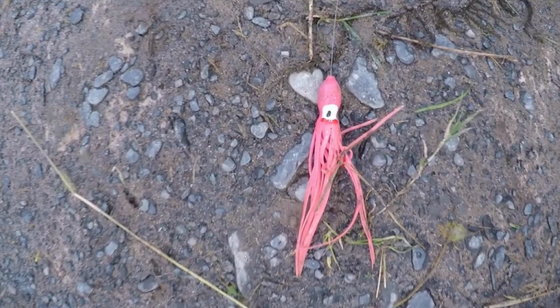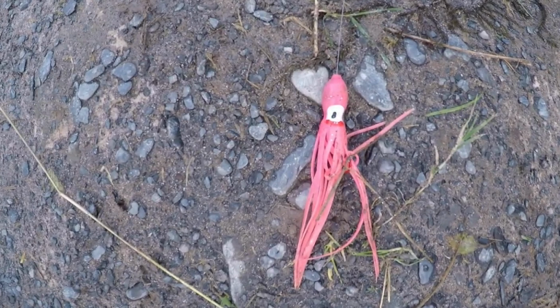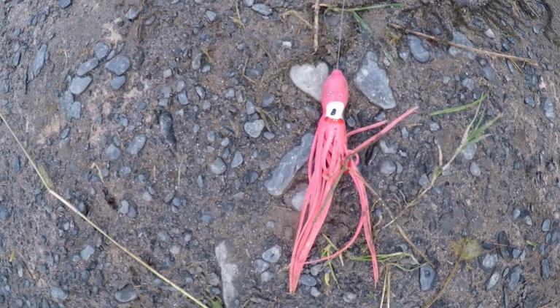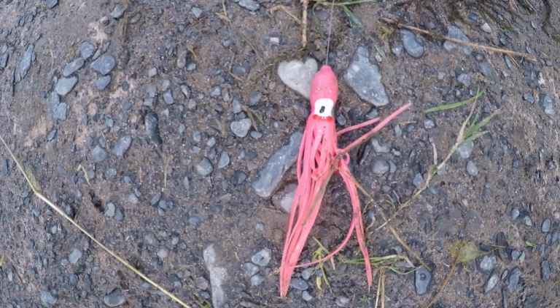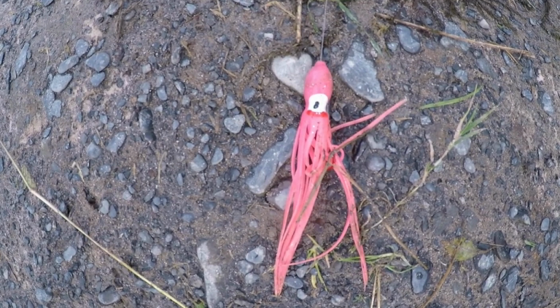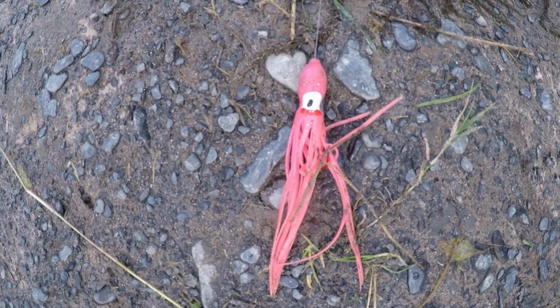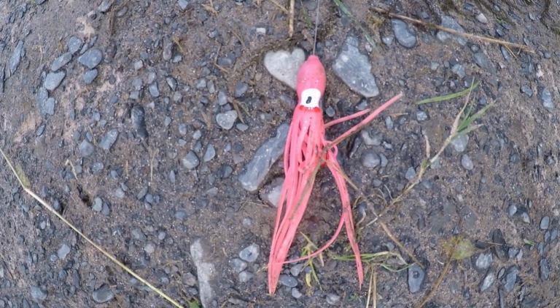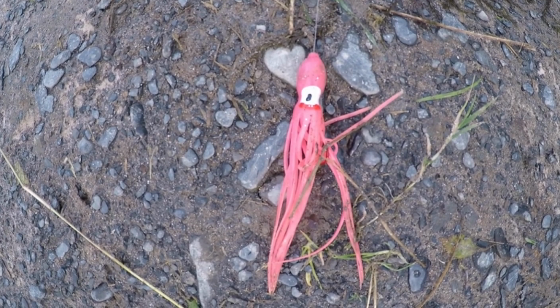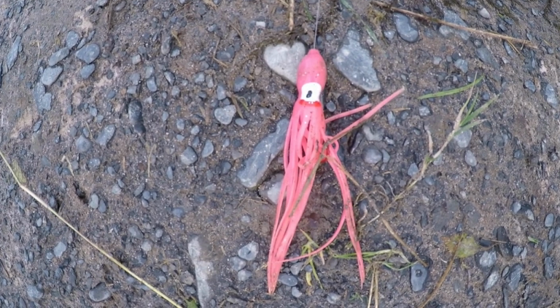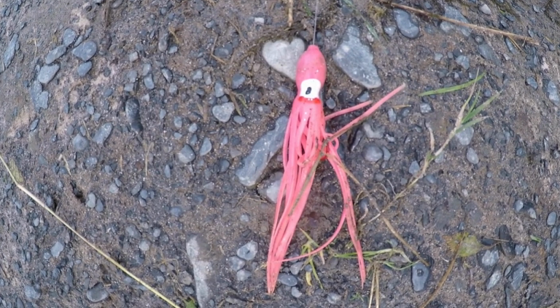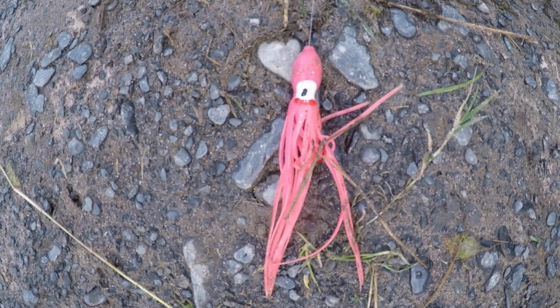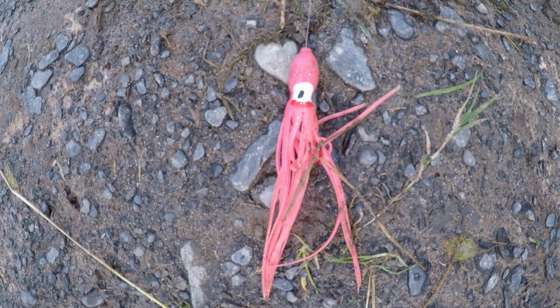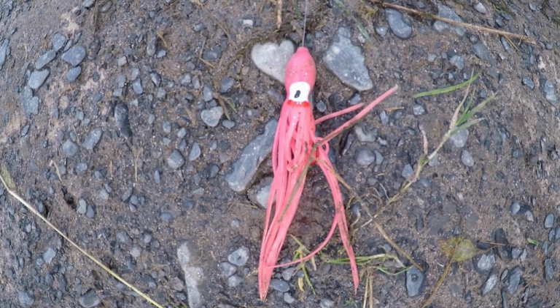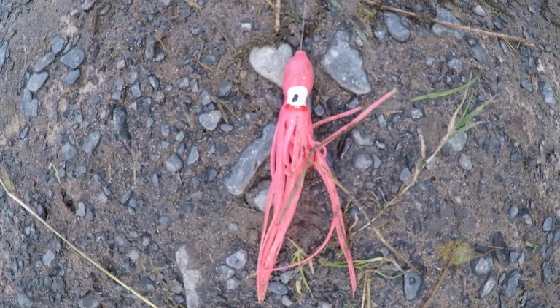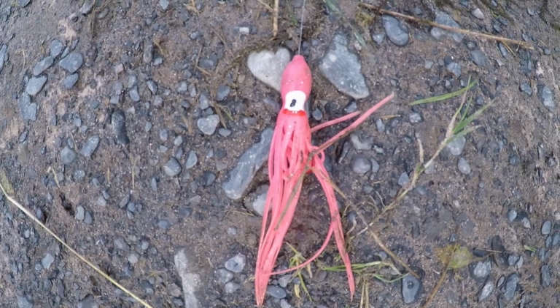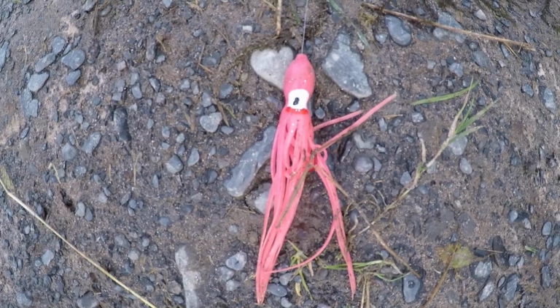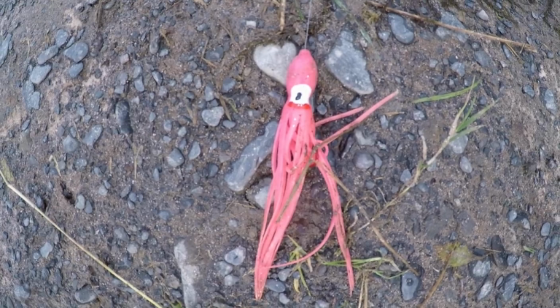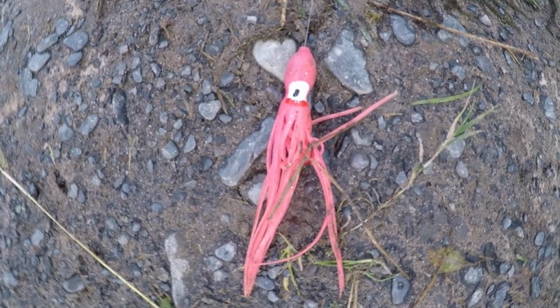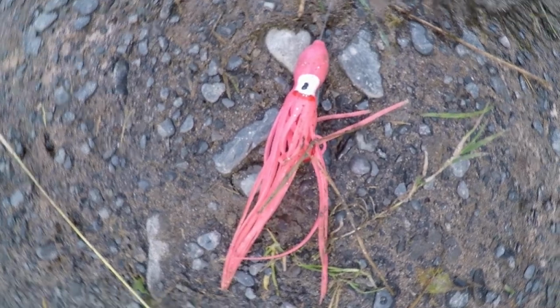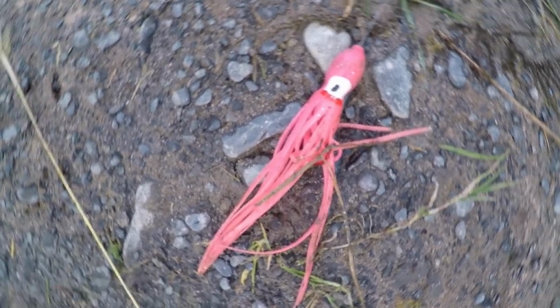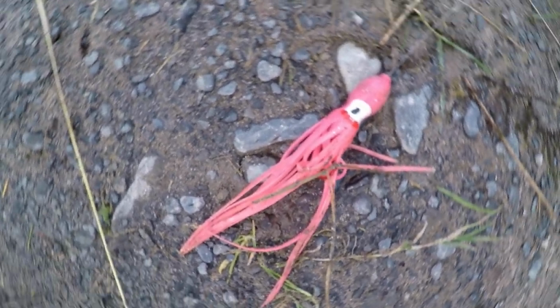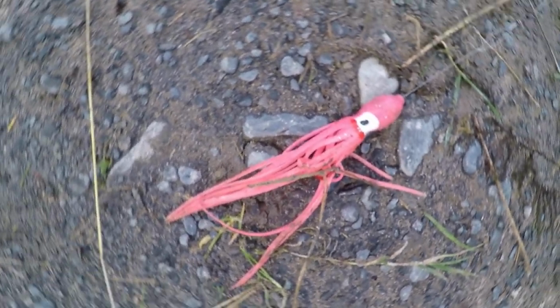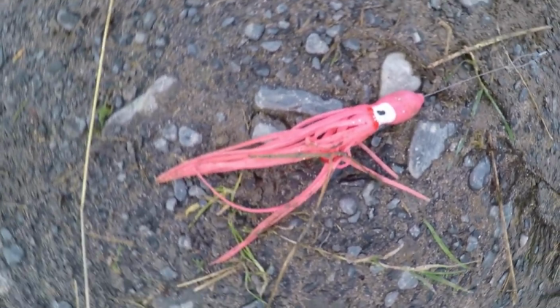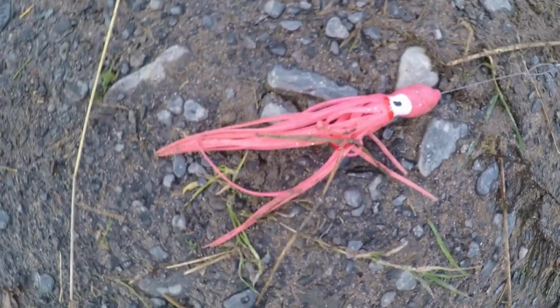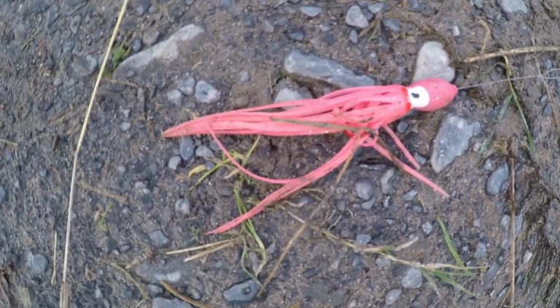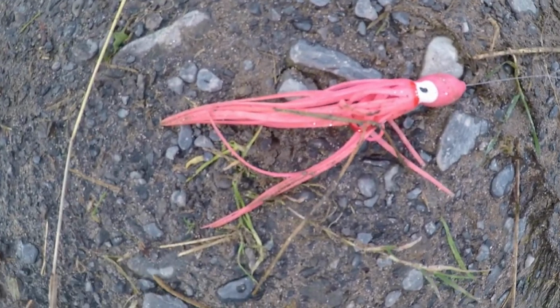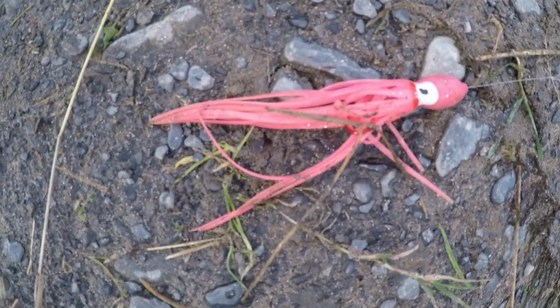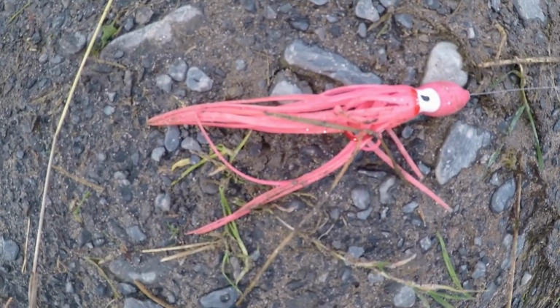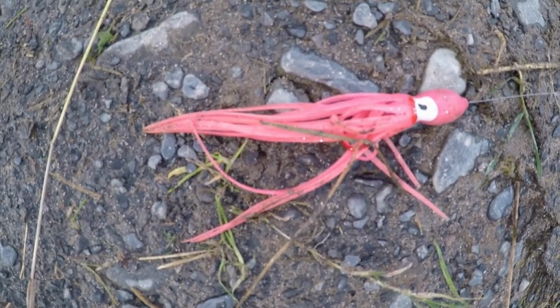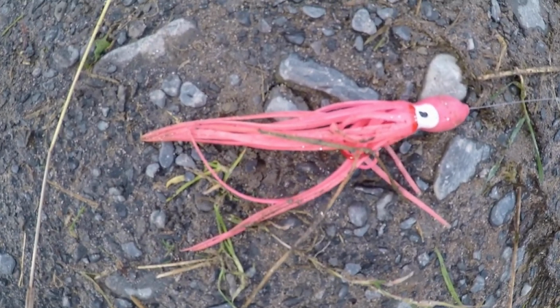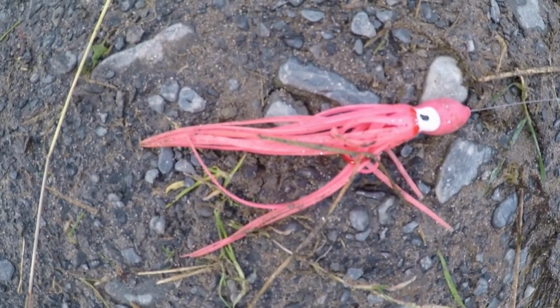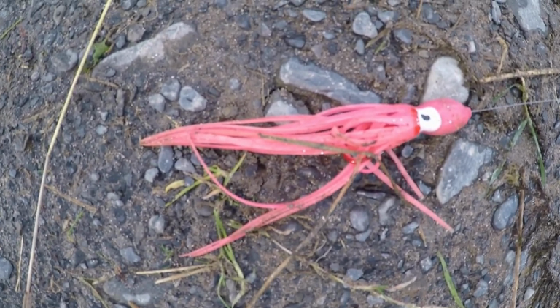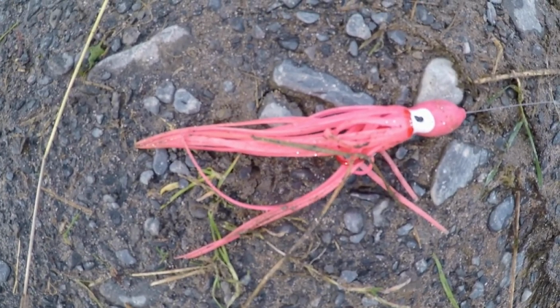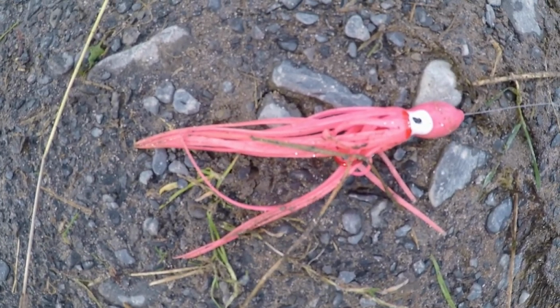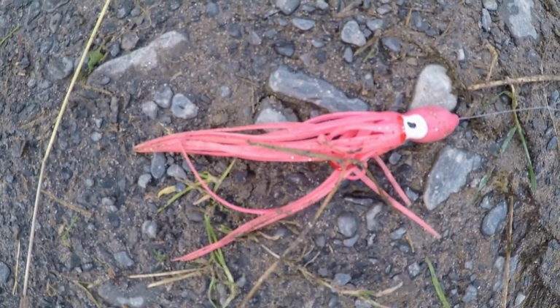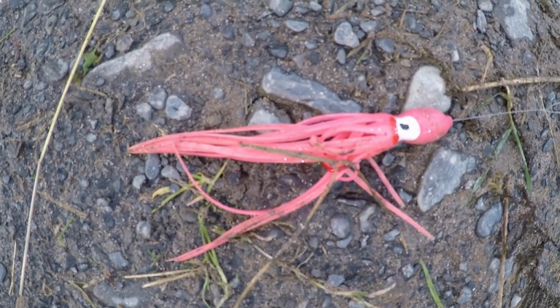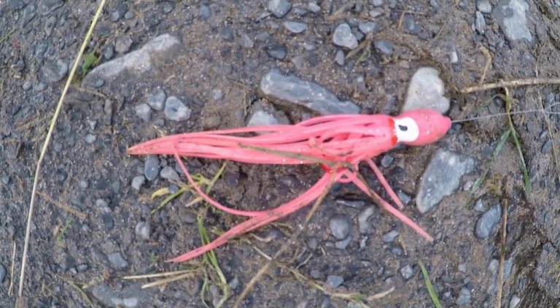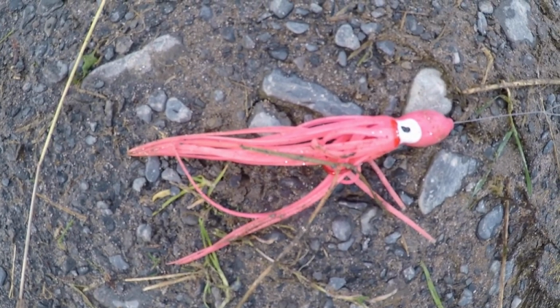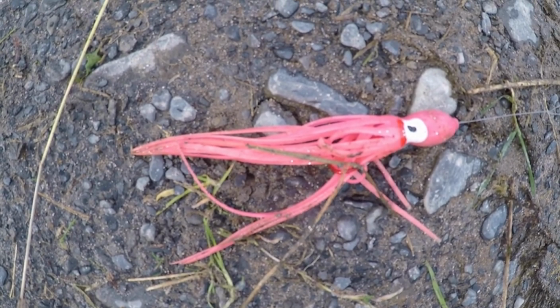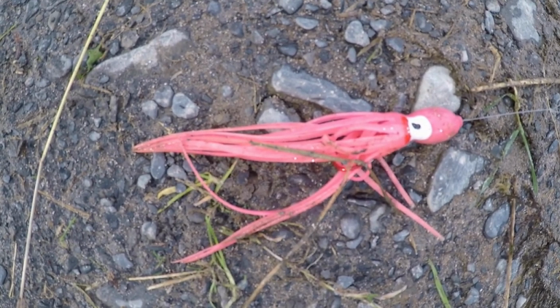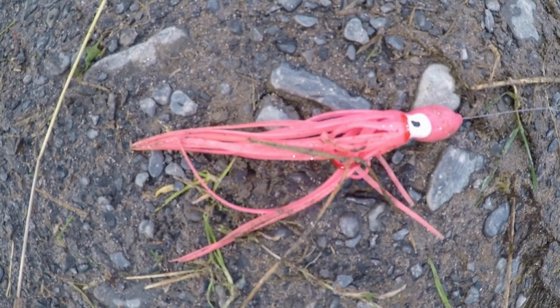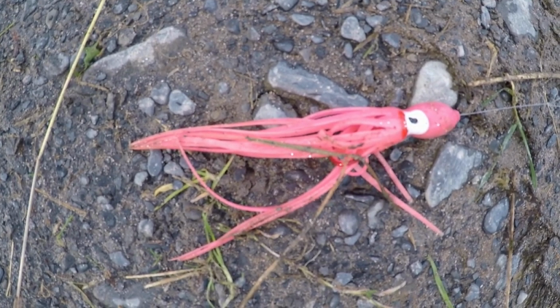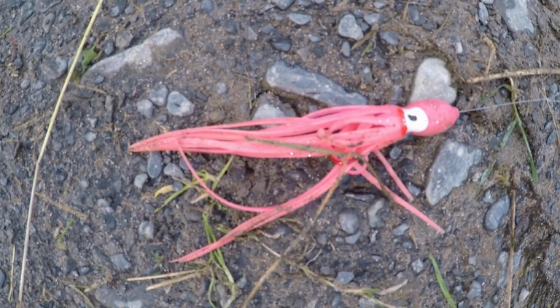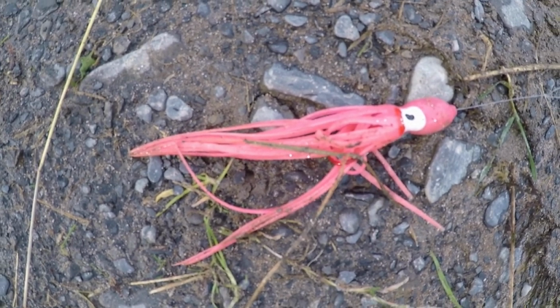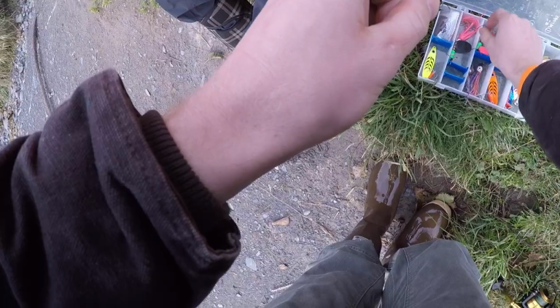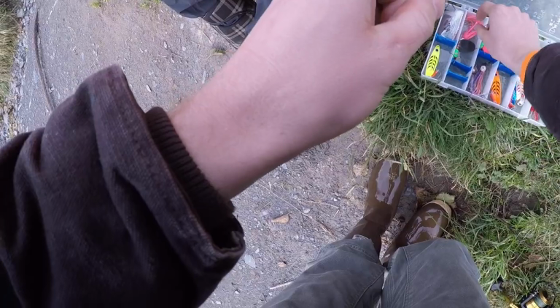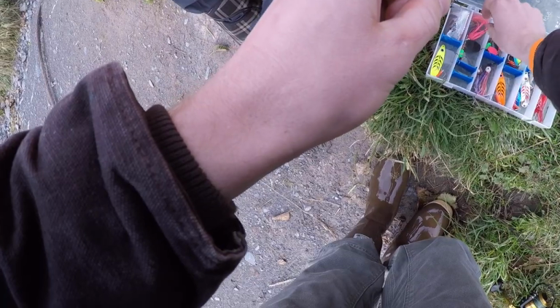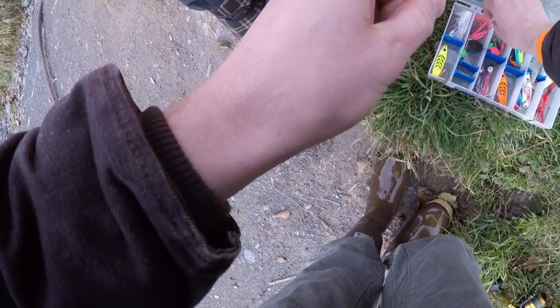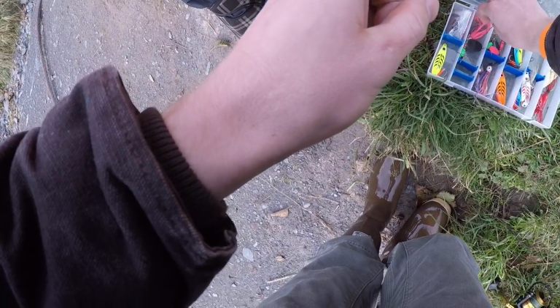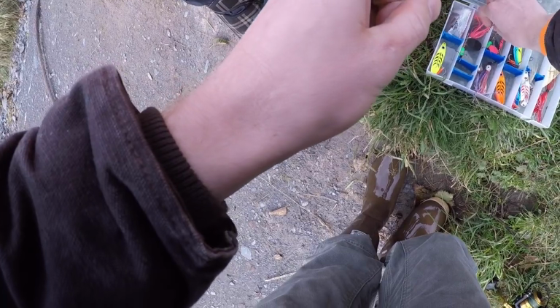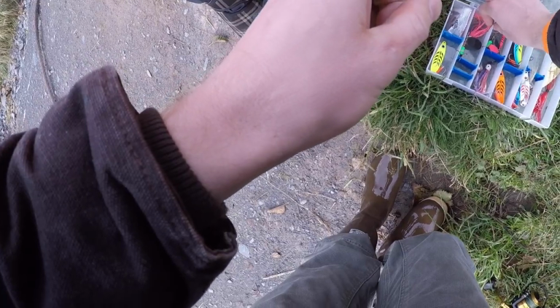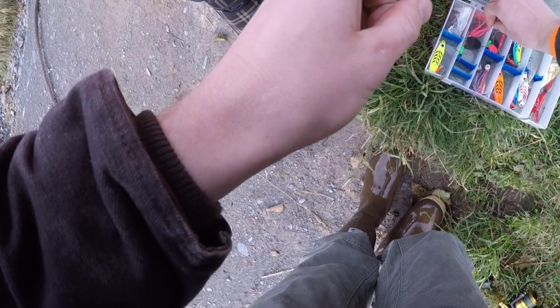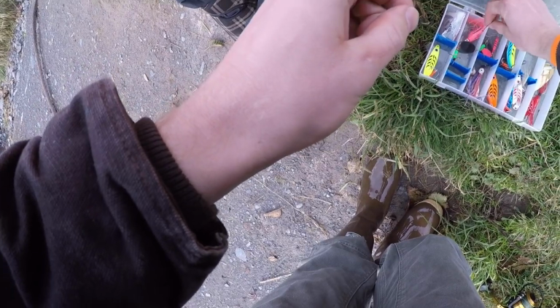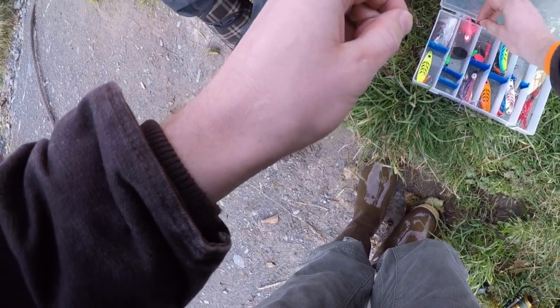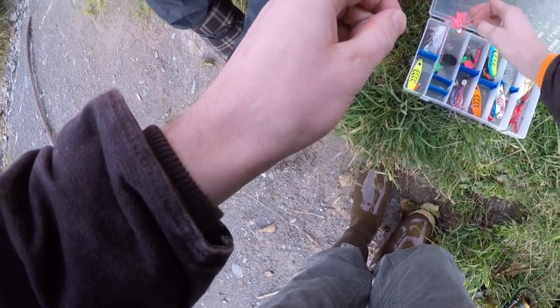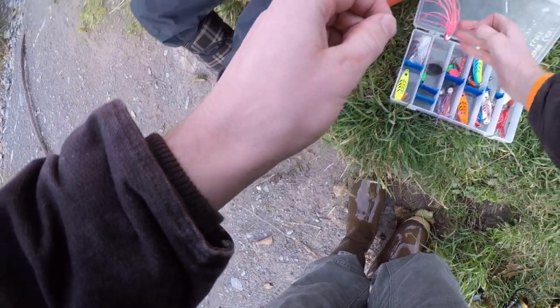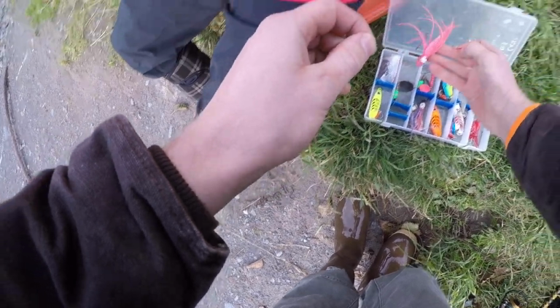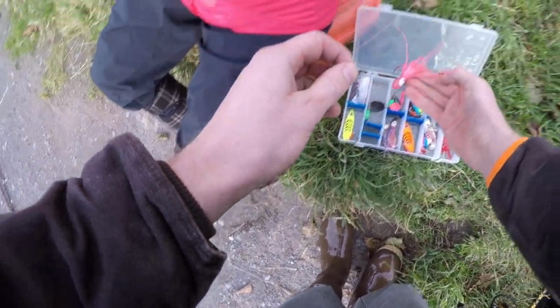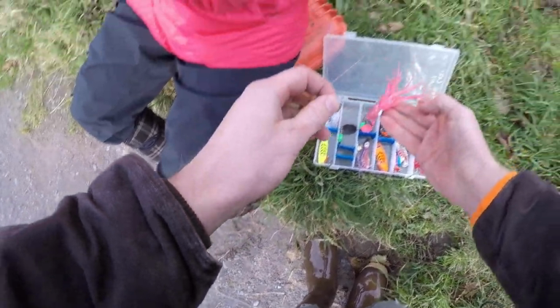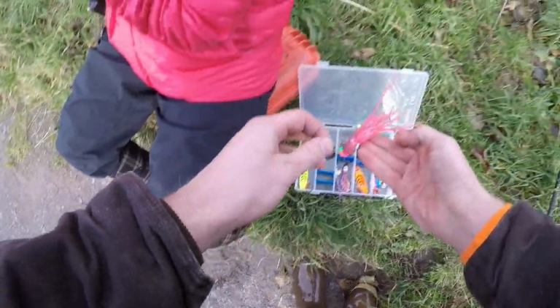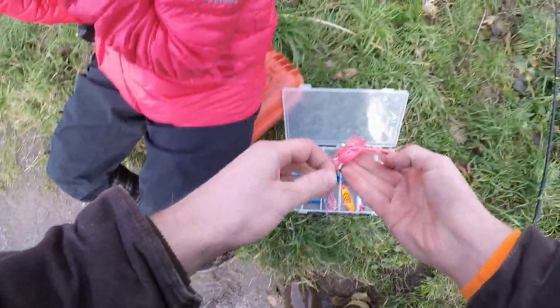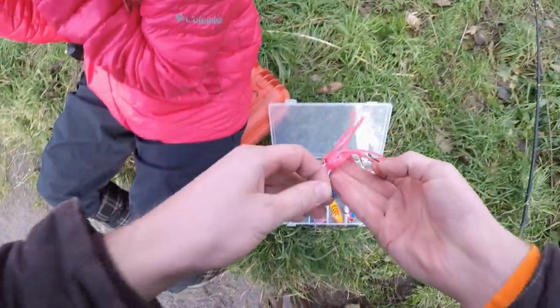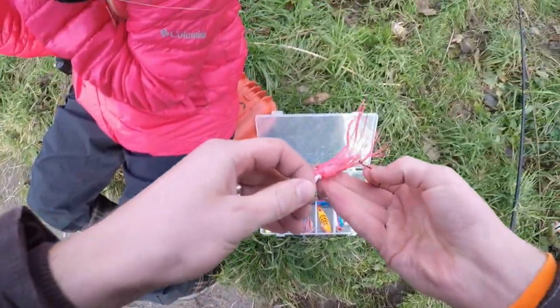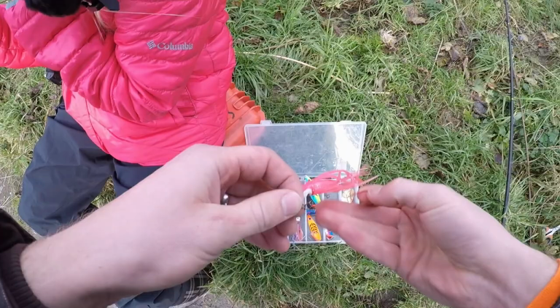If you're fishing for silvers and the bite slows down, you should probably have some hoochies in reserve, and here's why.